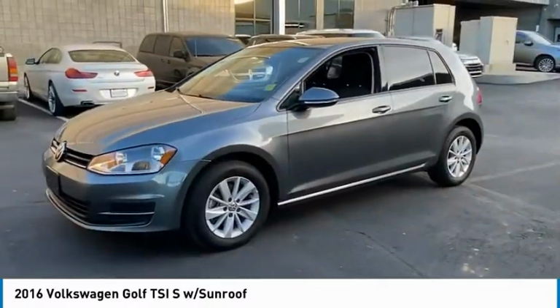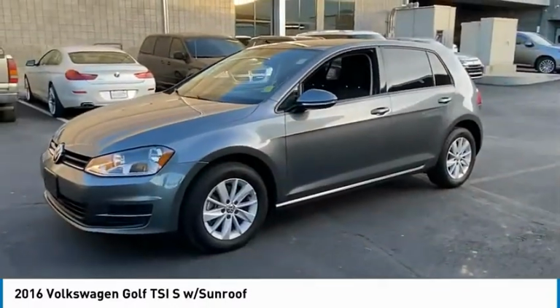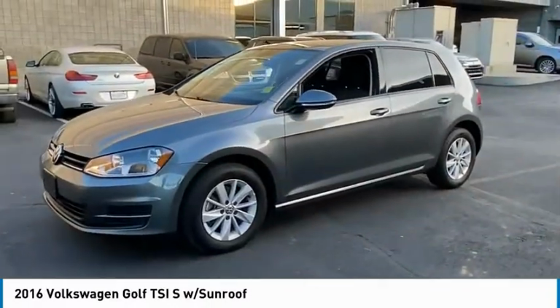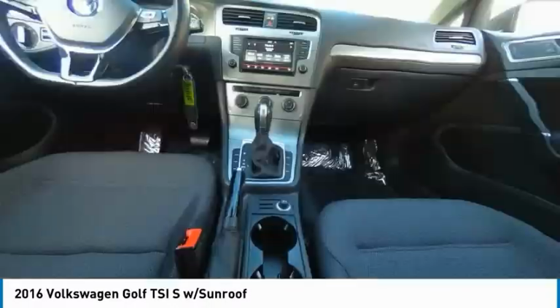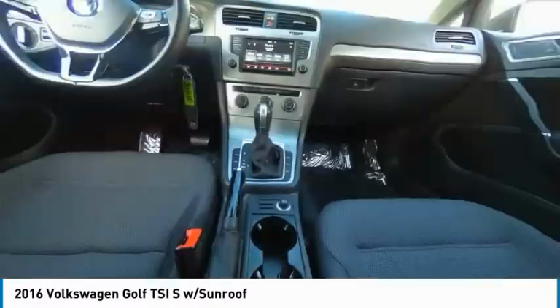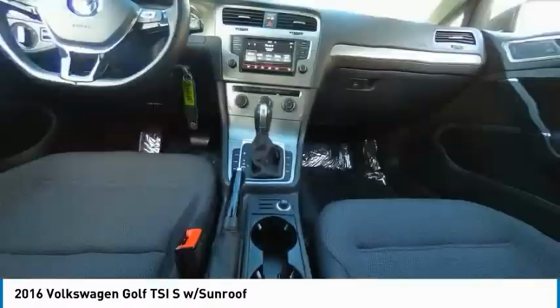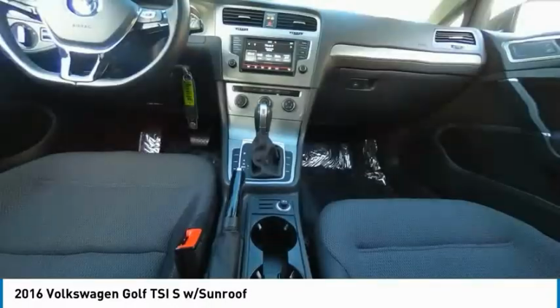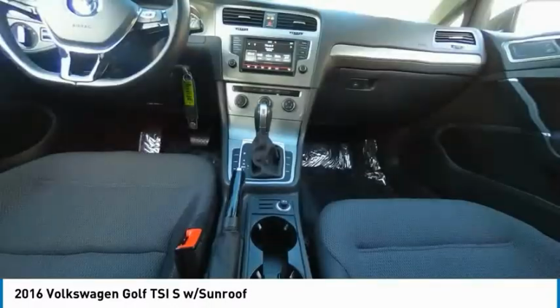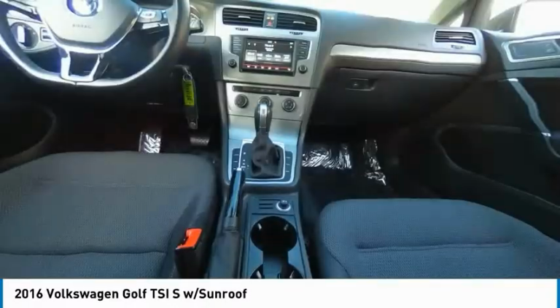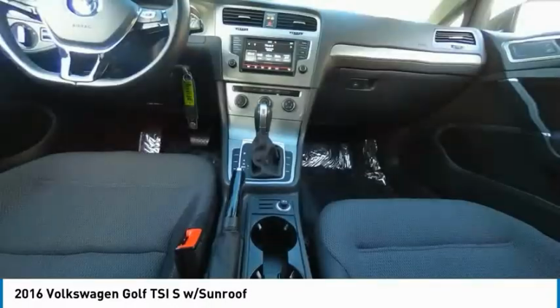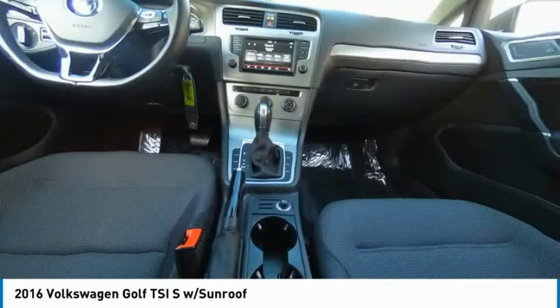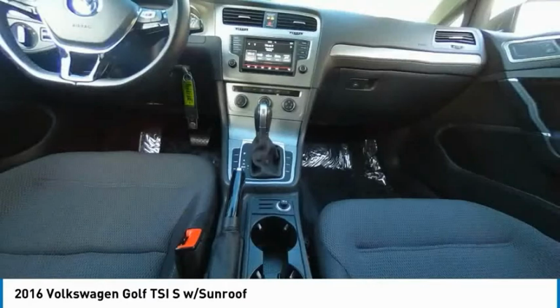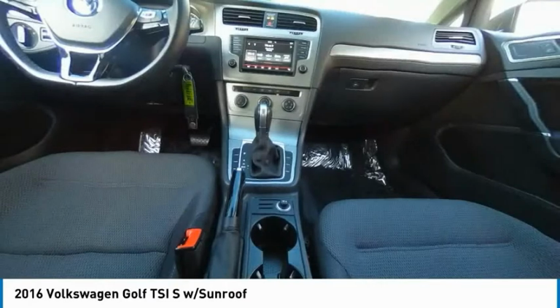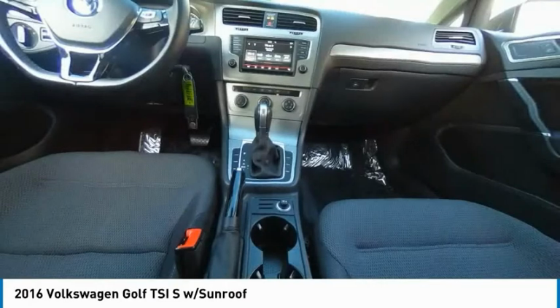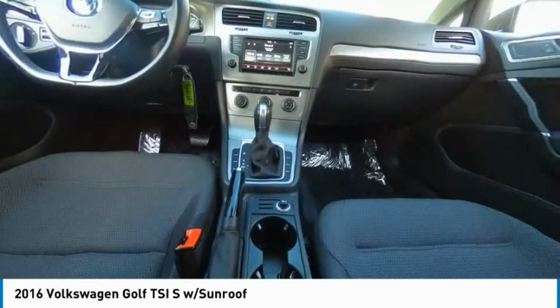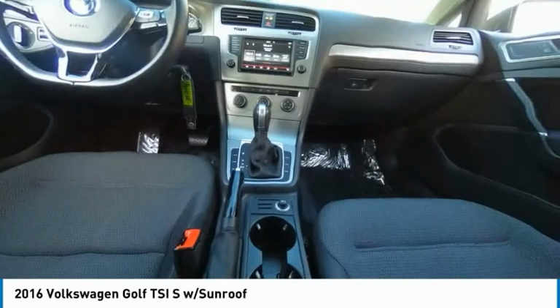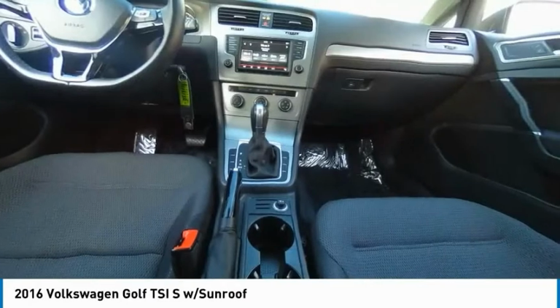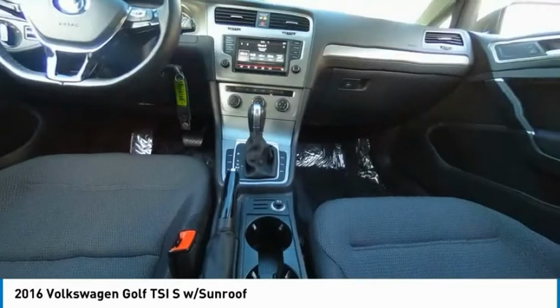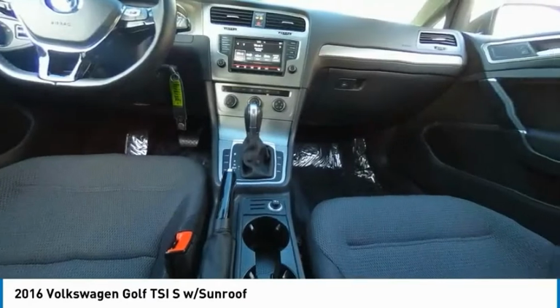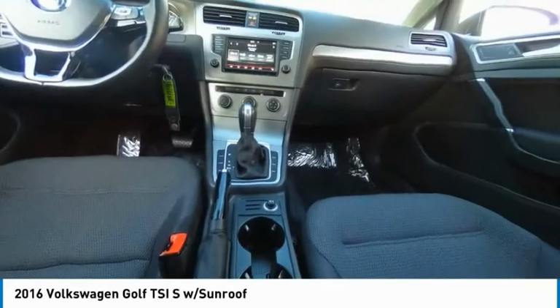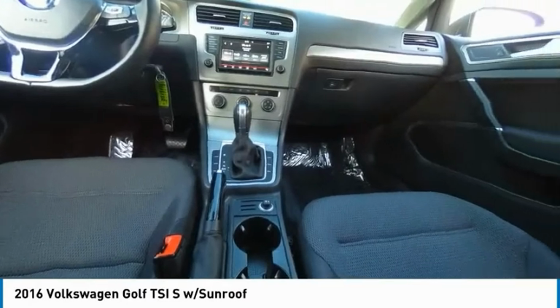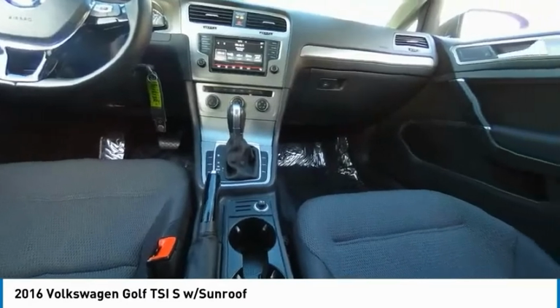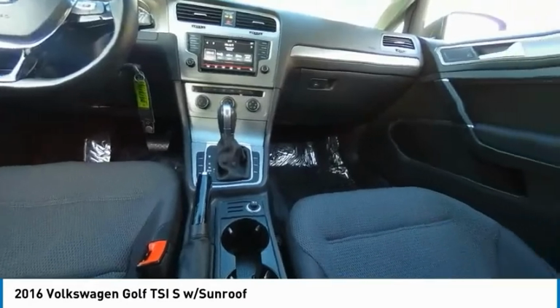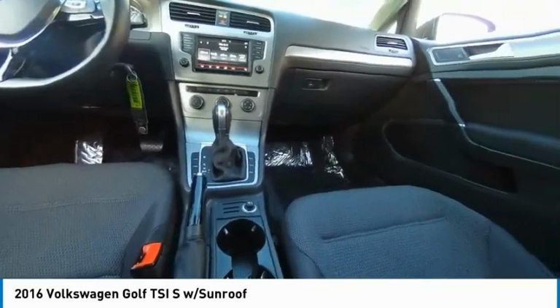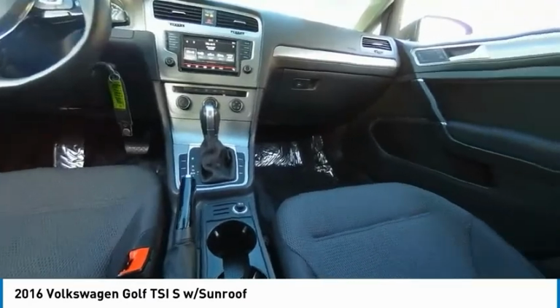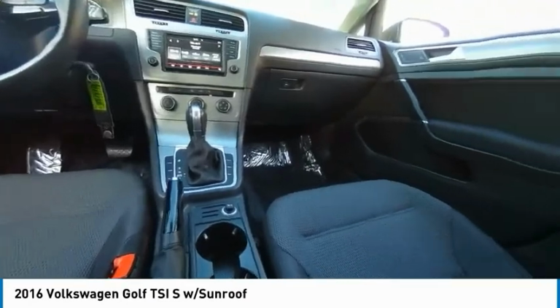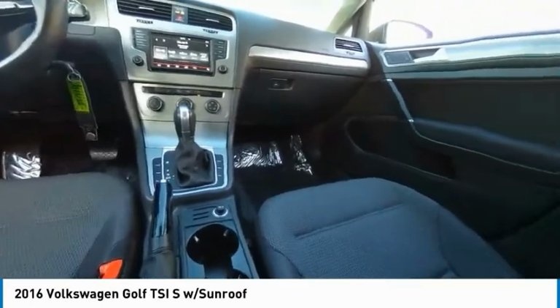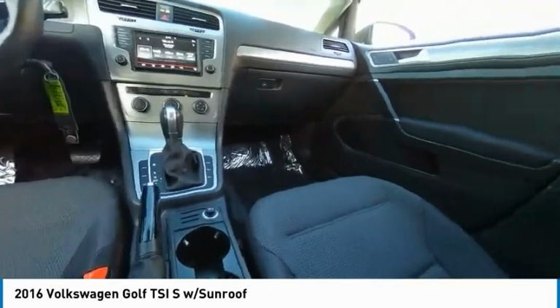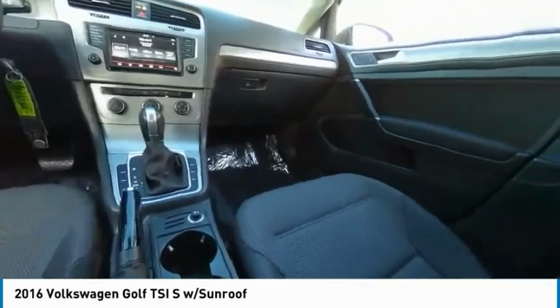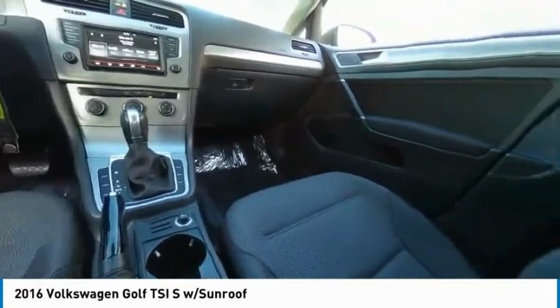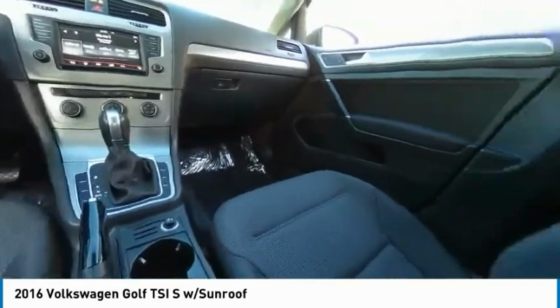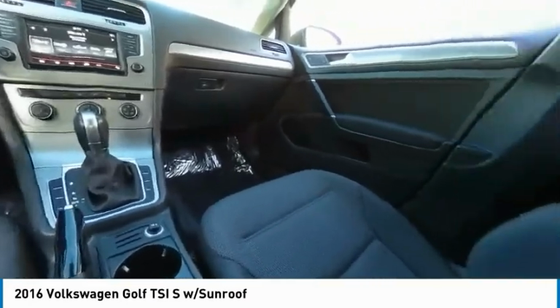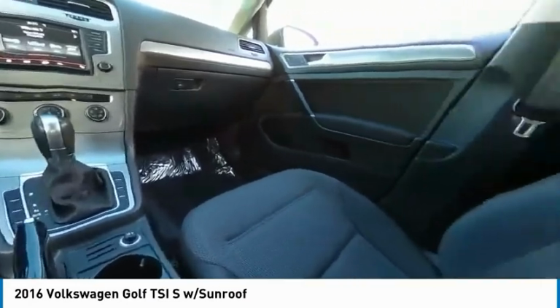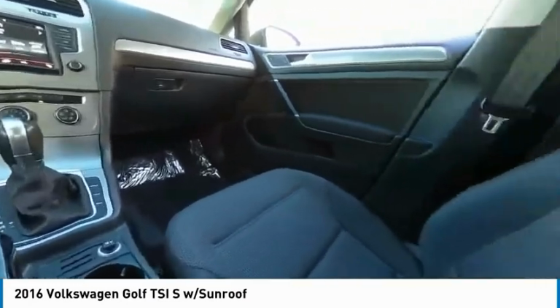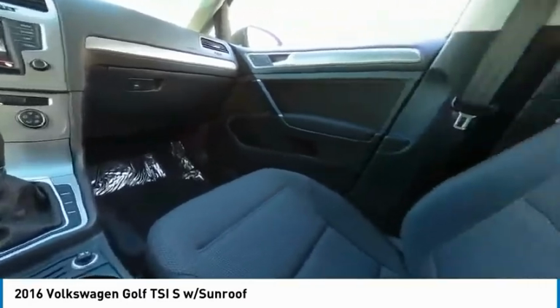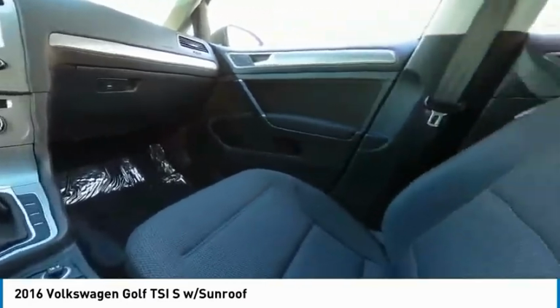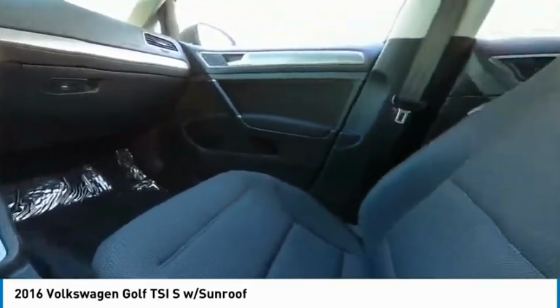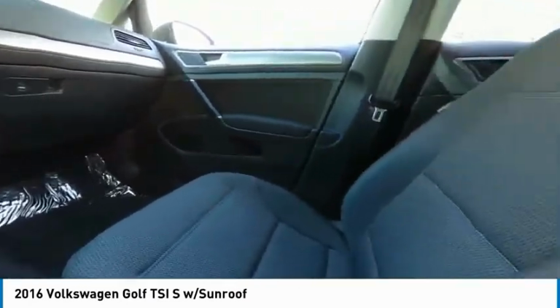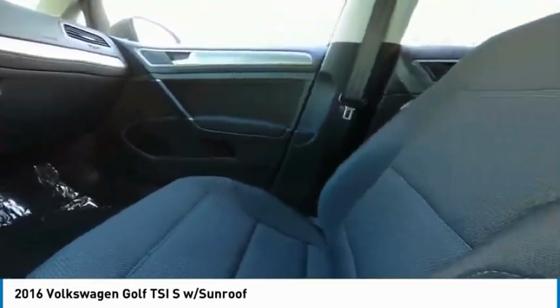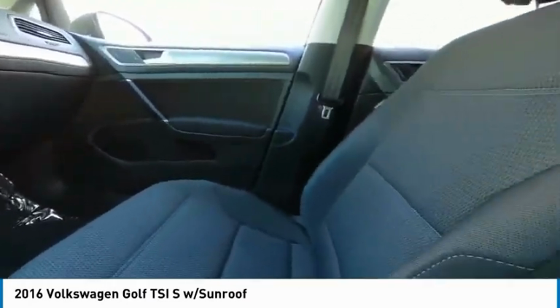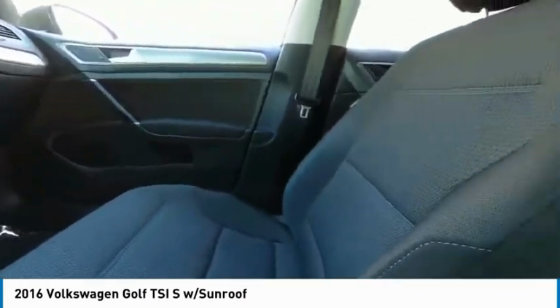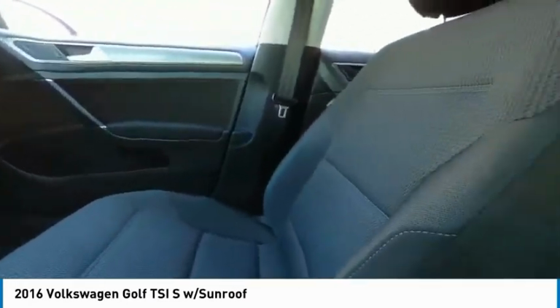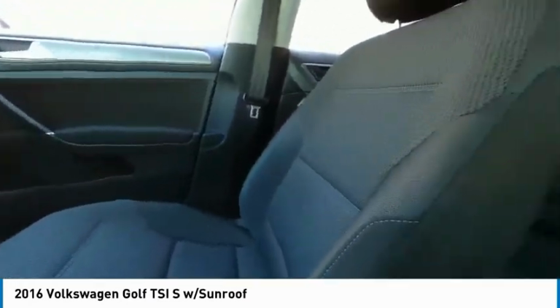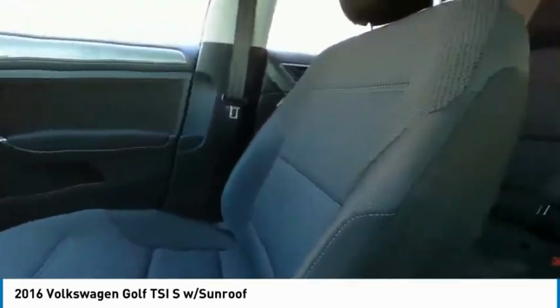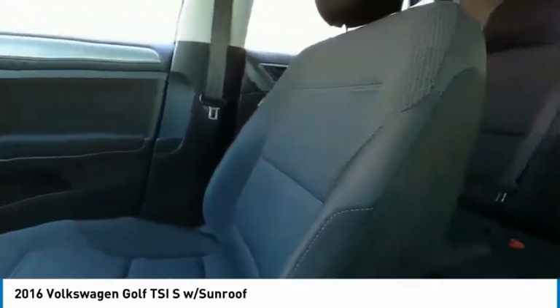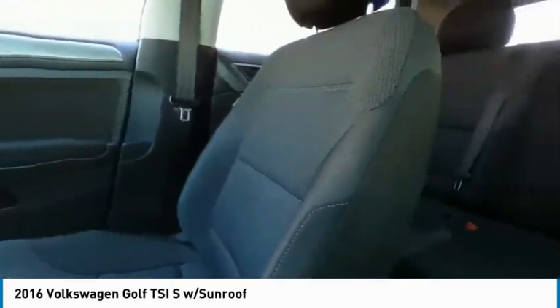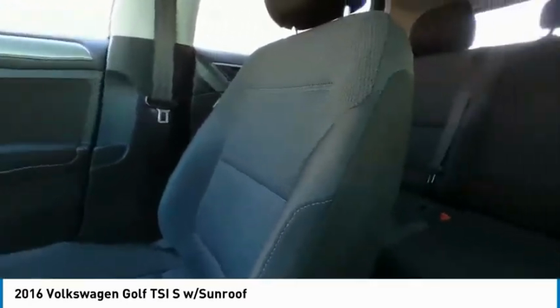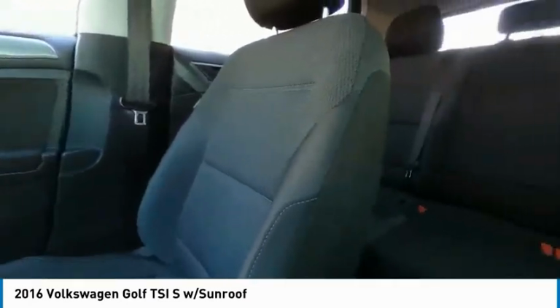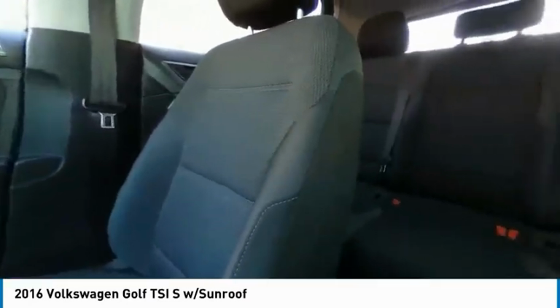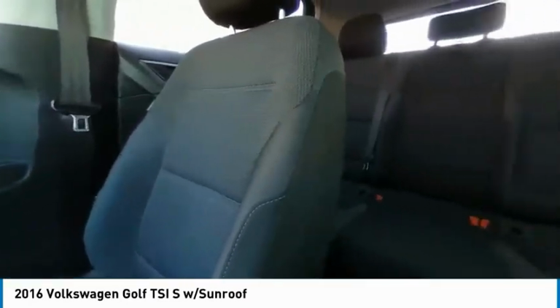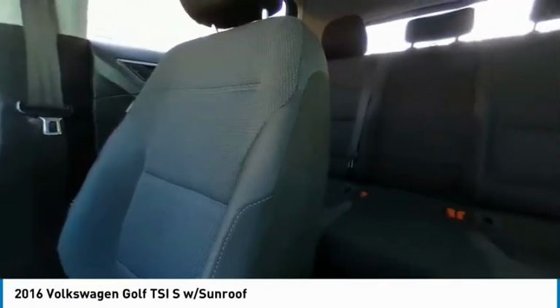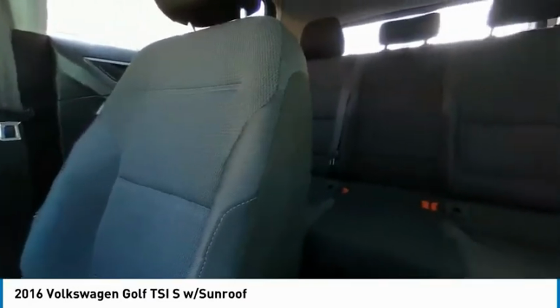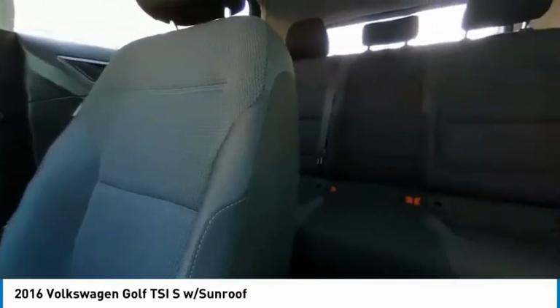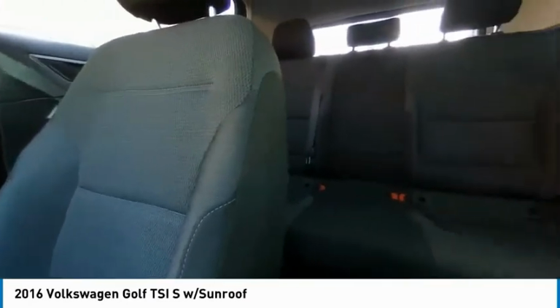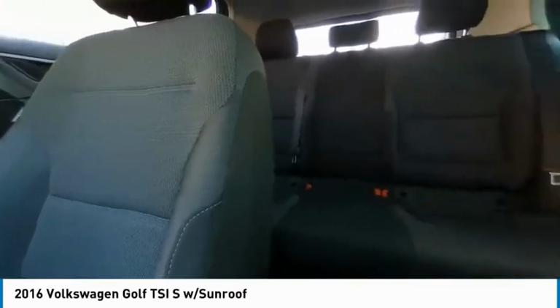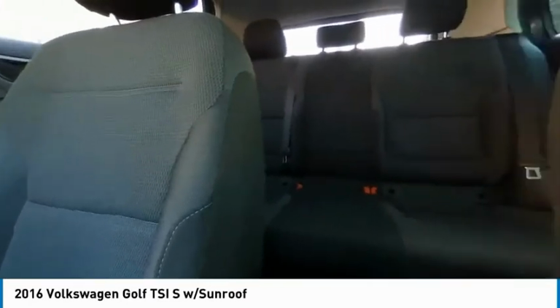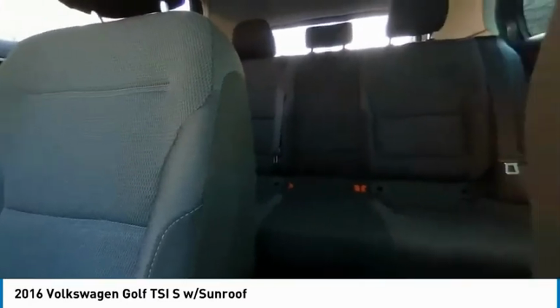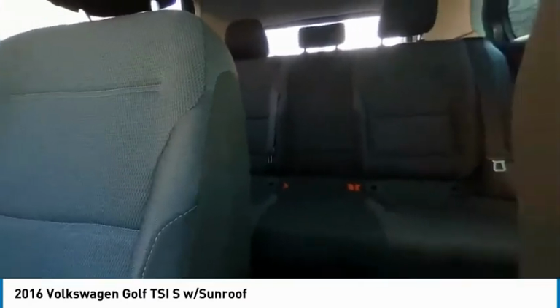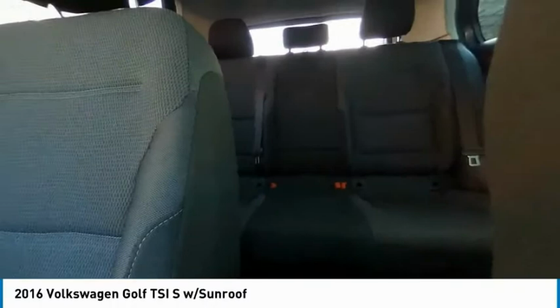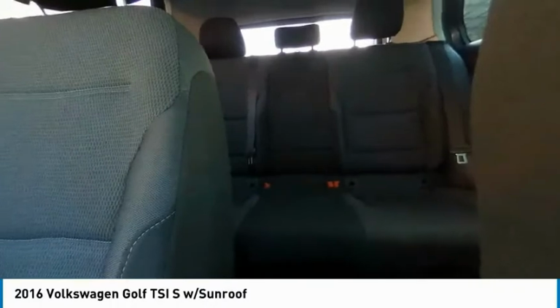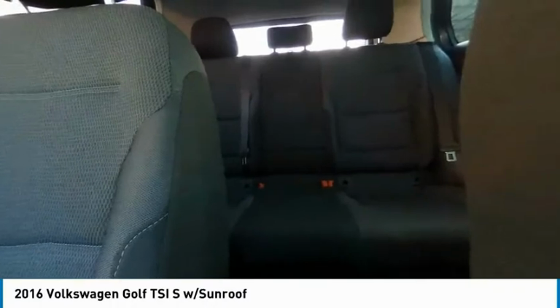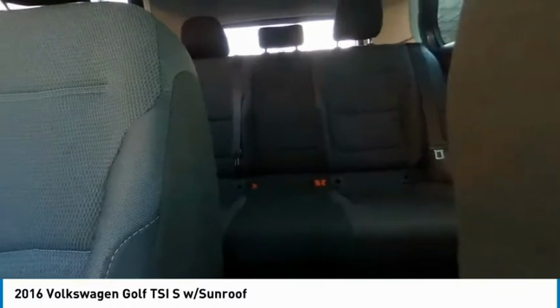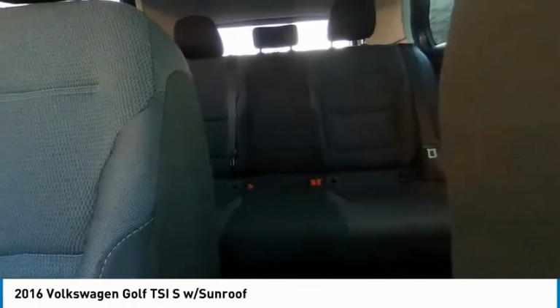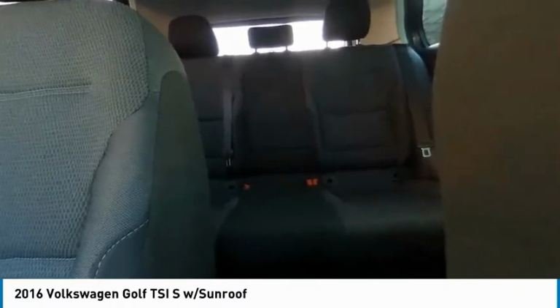Driver illuminated vanity mirror. If you like it online, you'll love it in your driveway. Take it for a spin today.